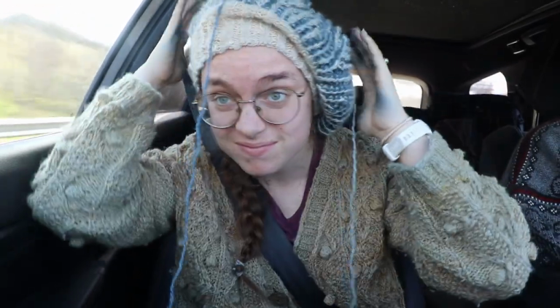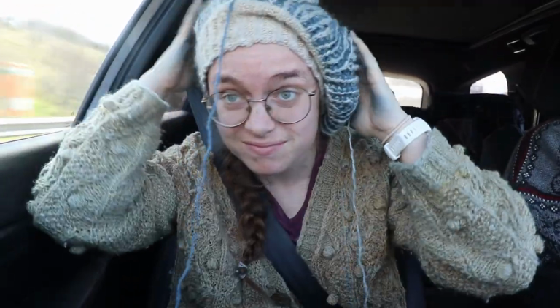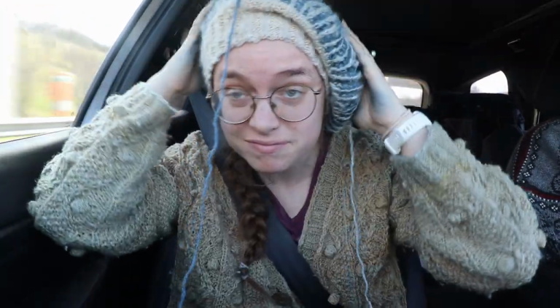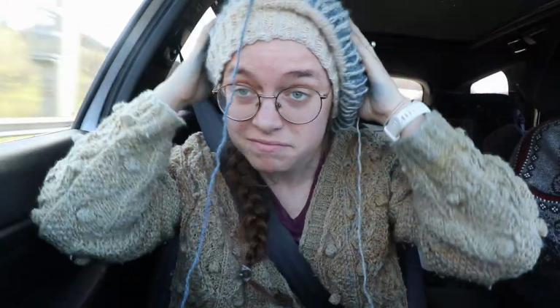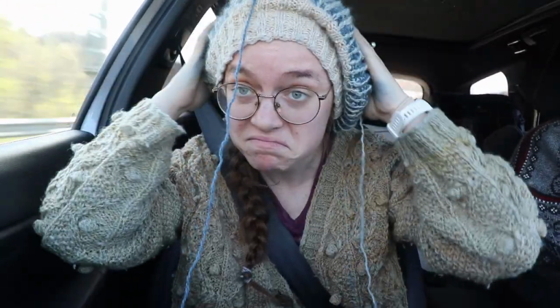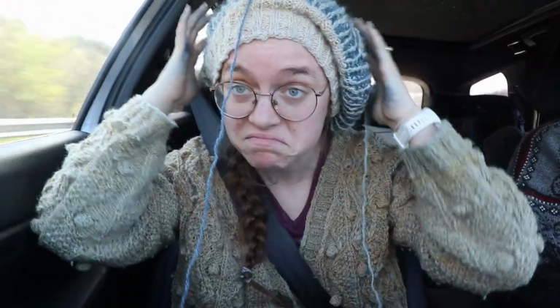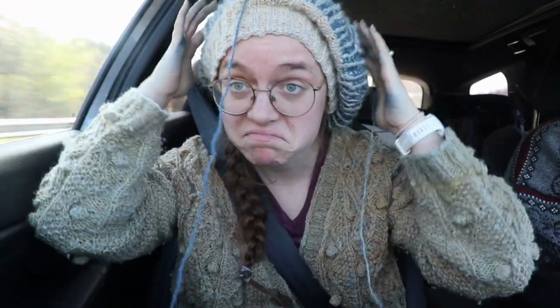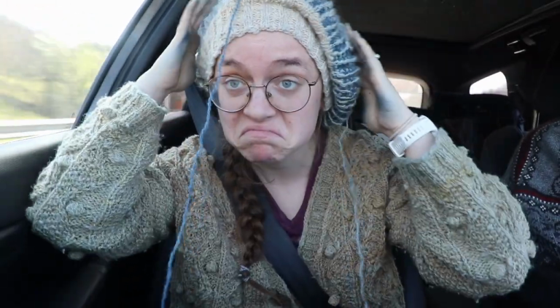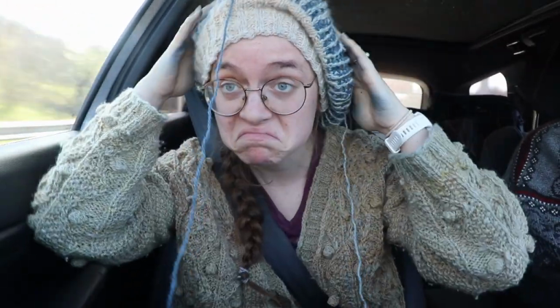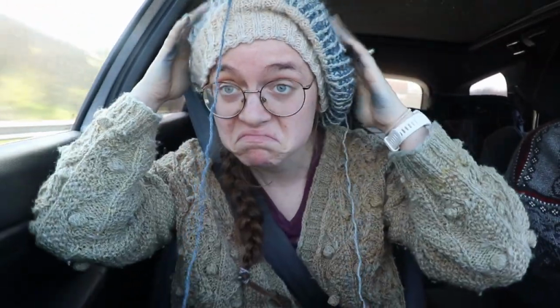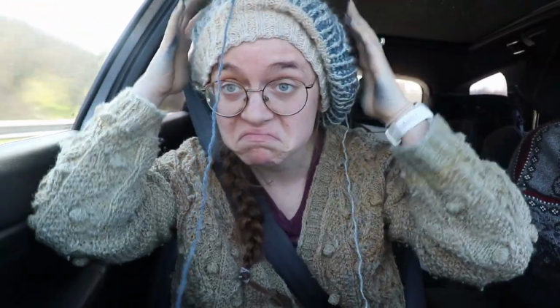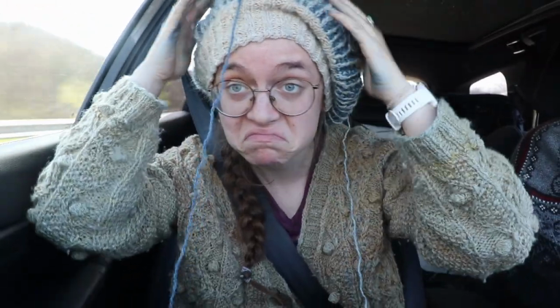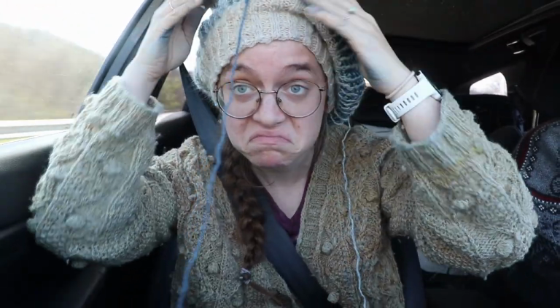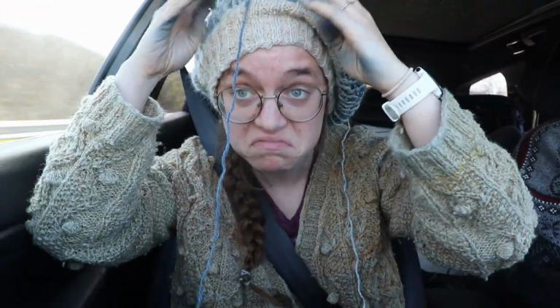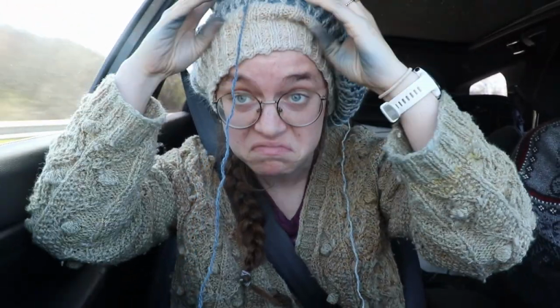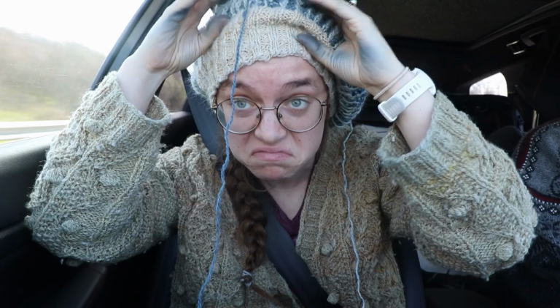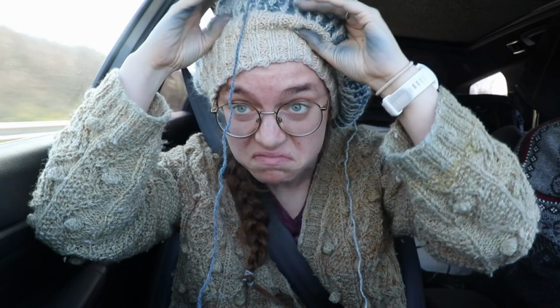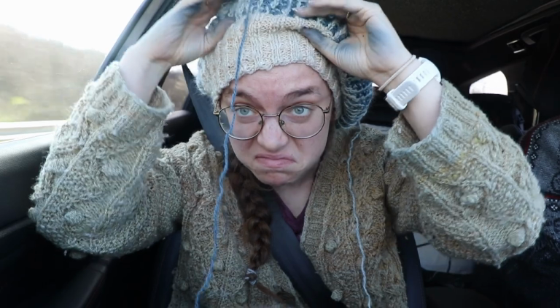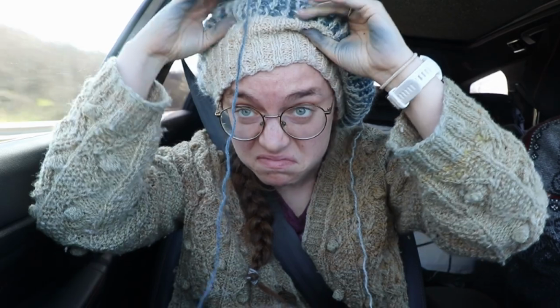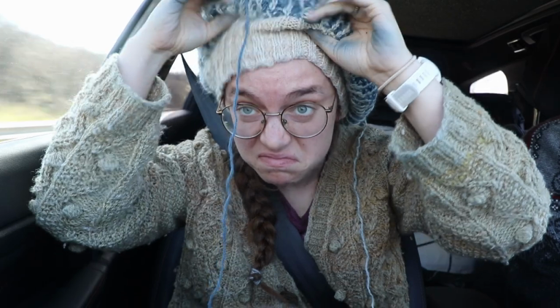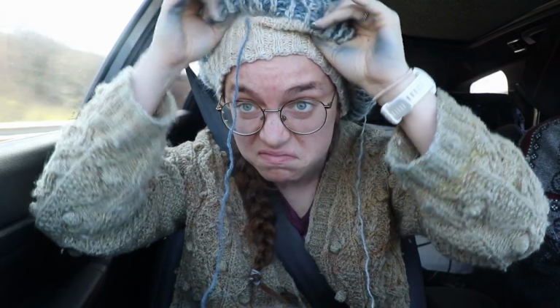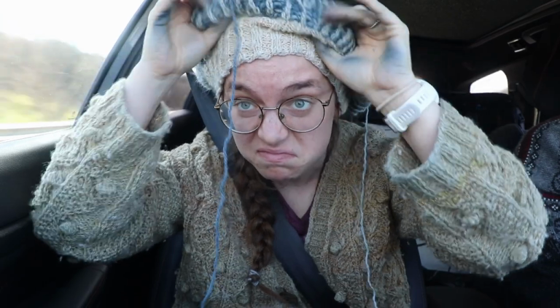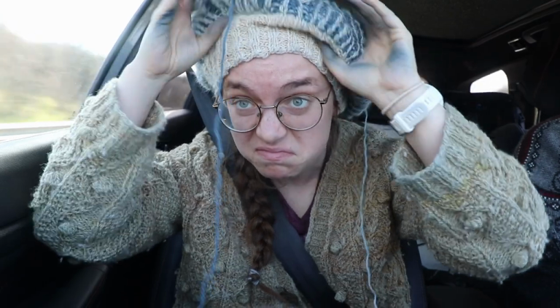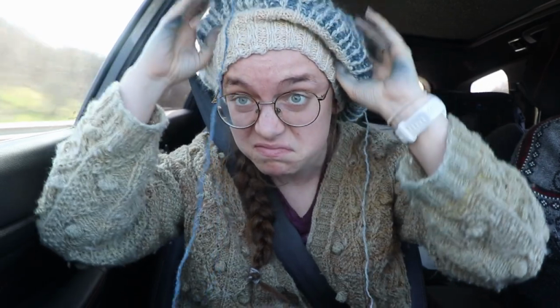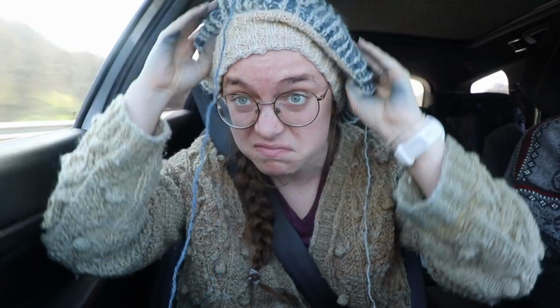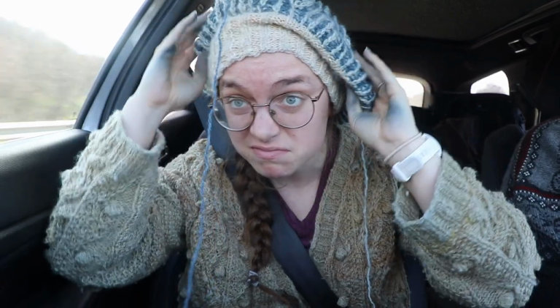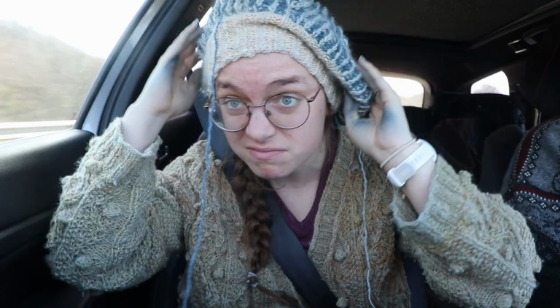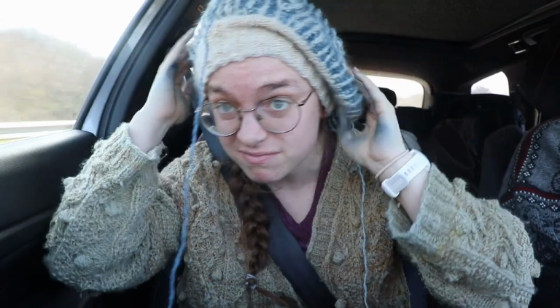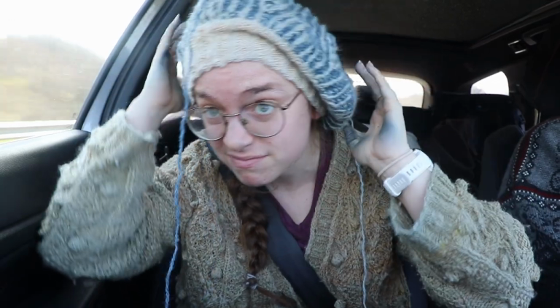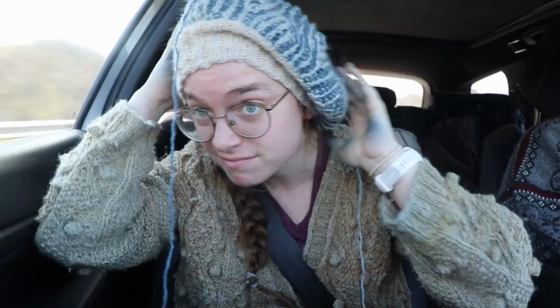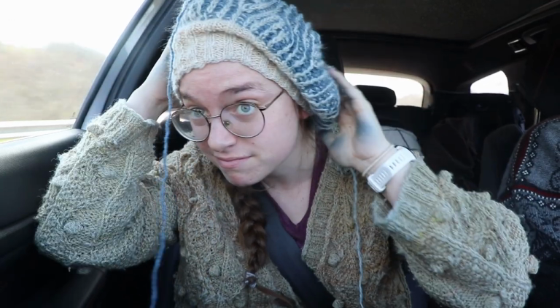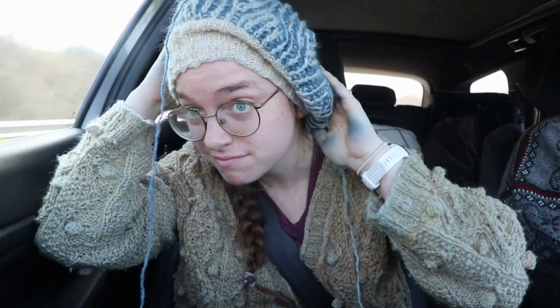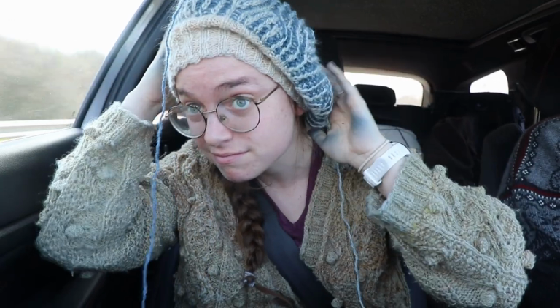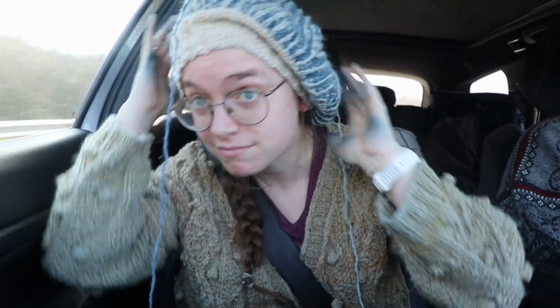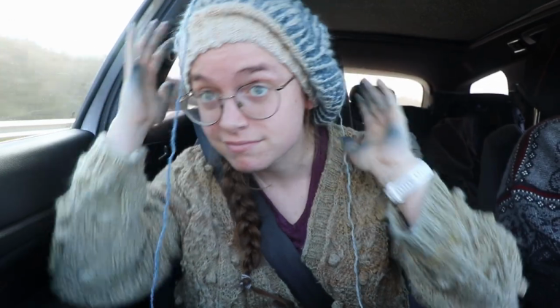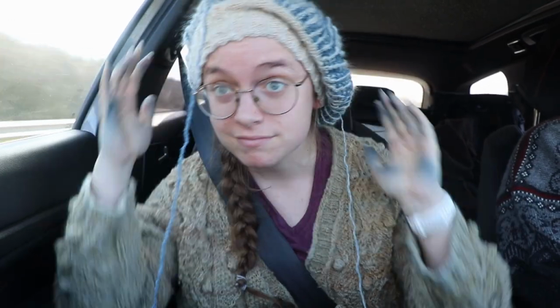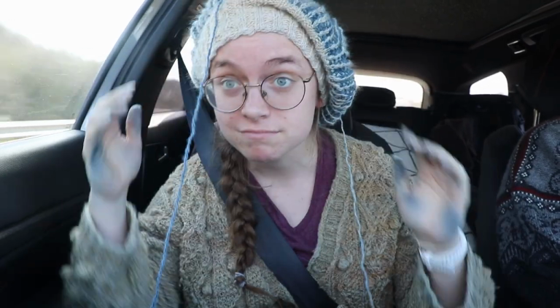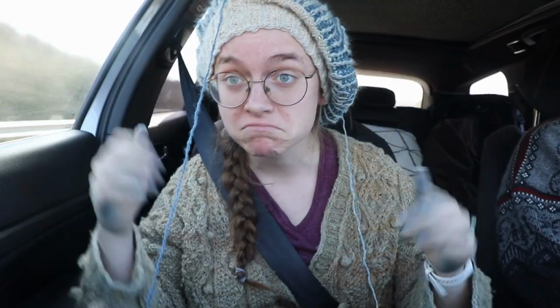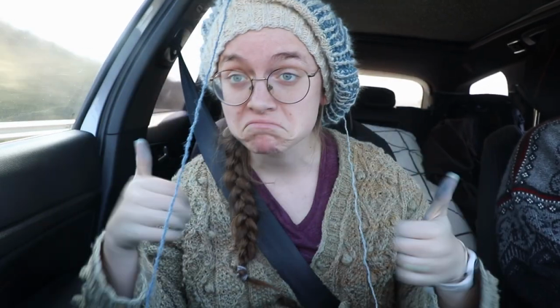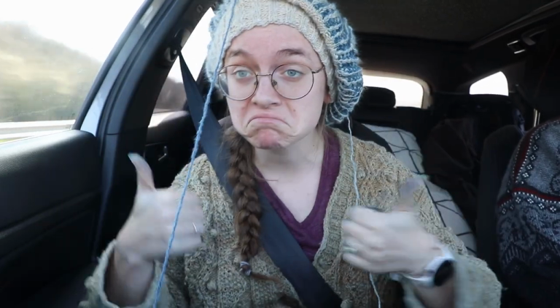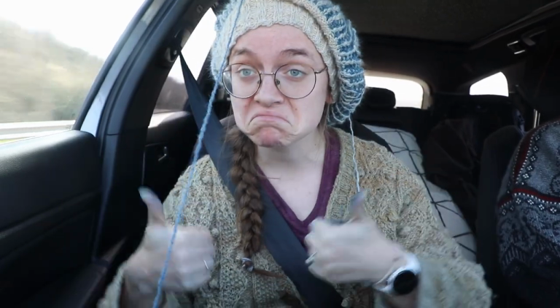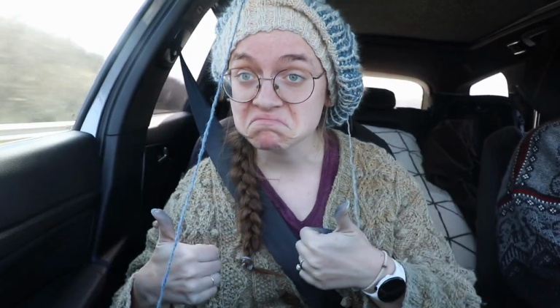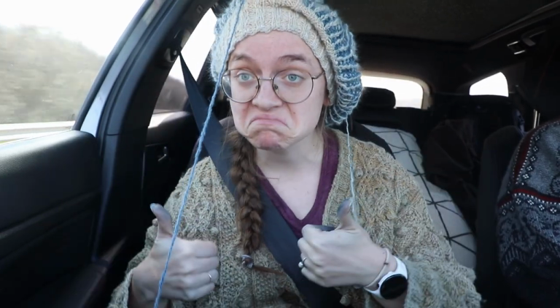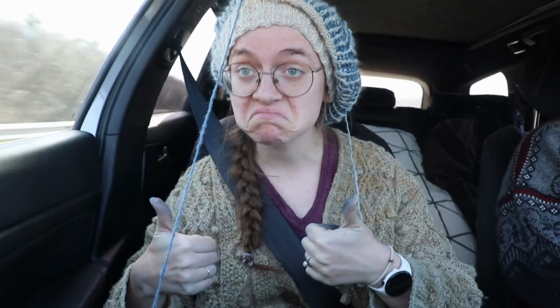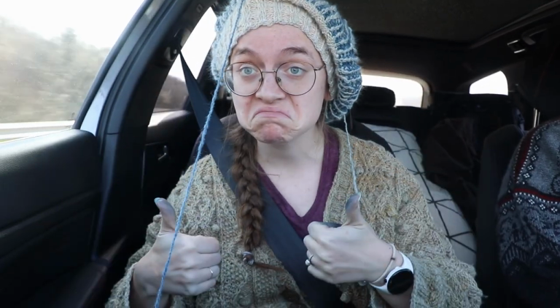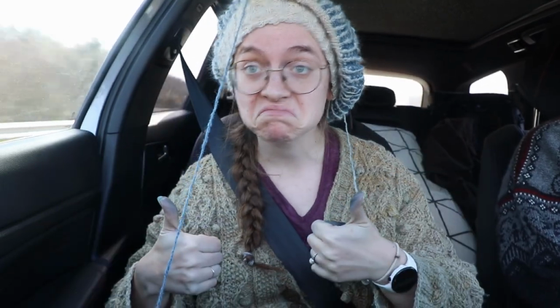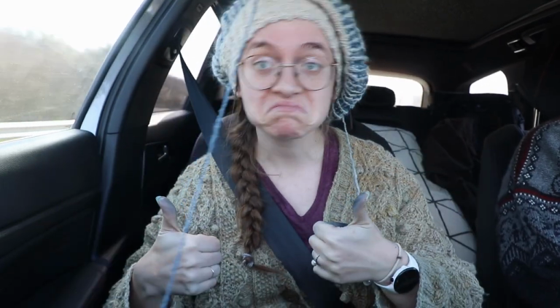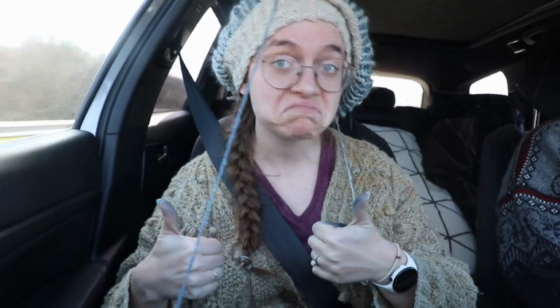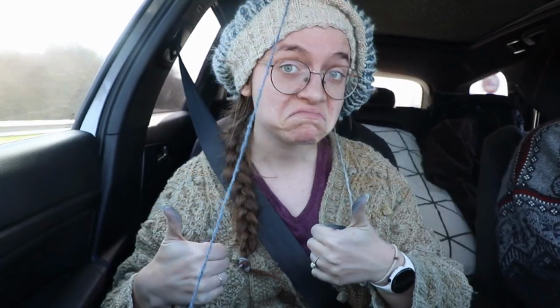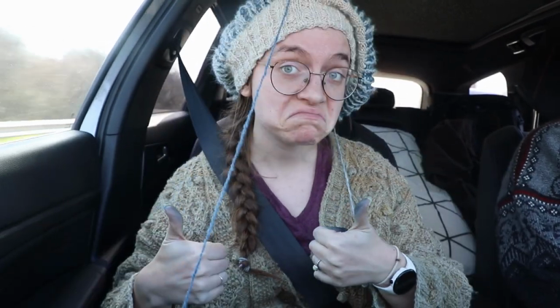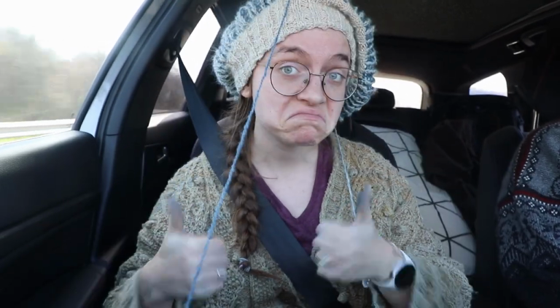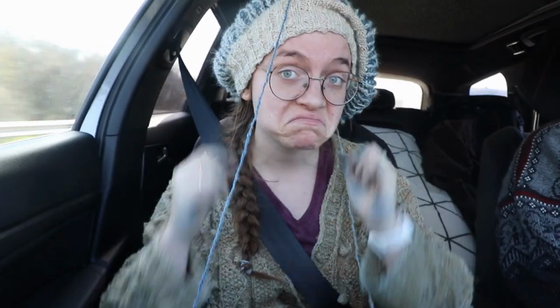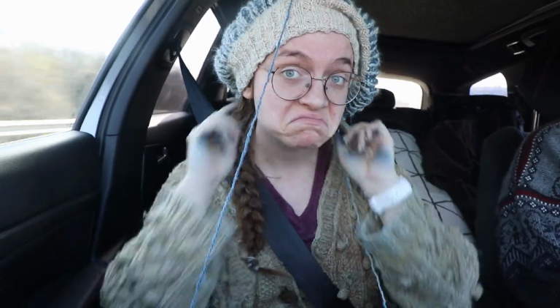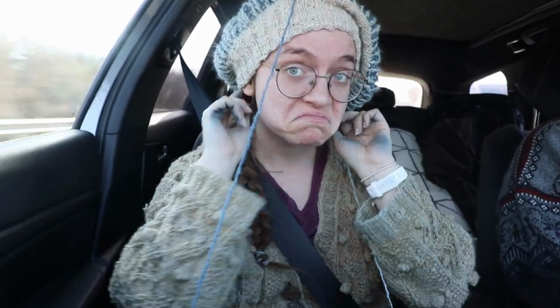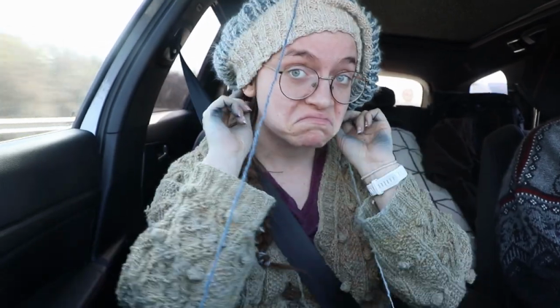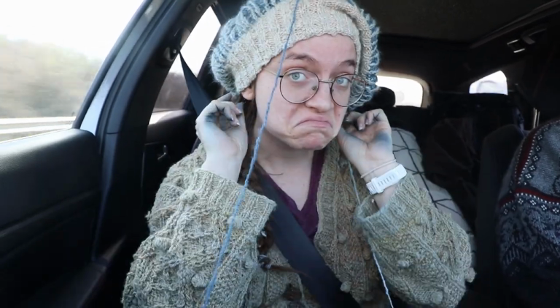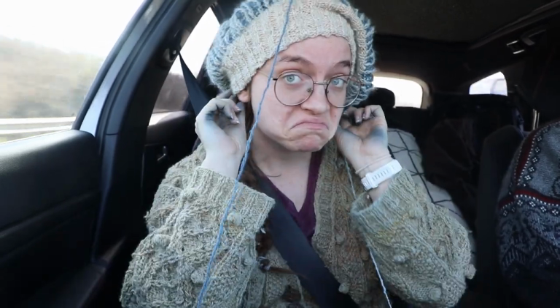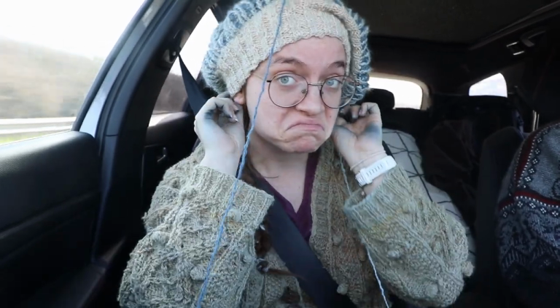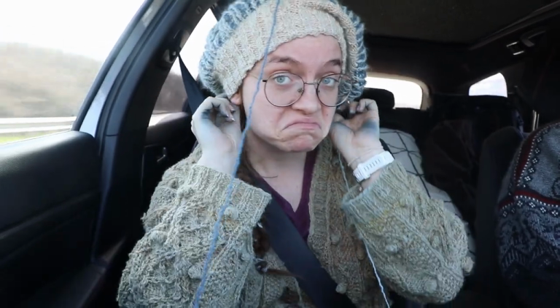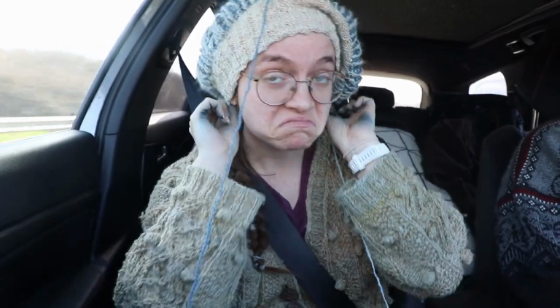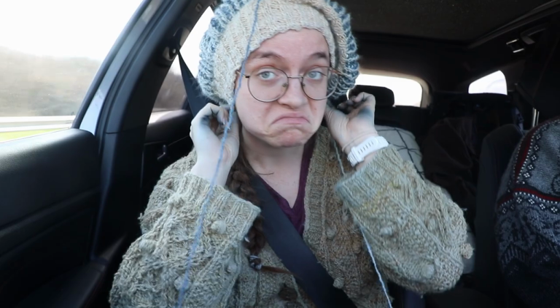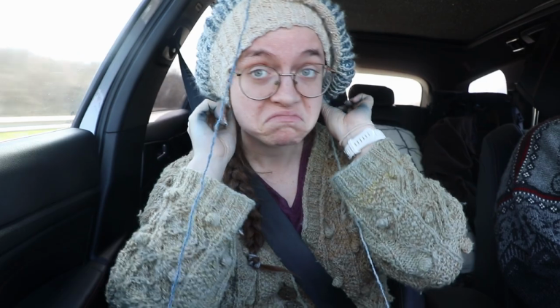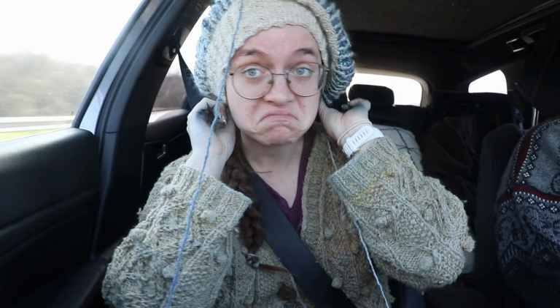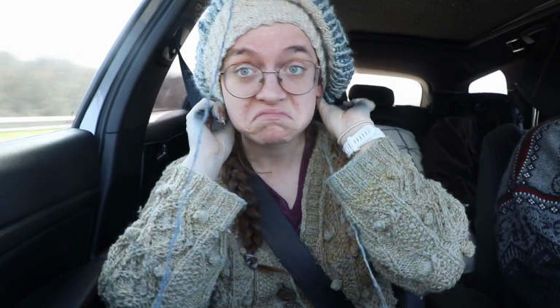So listen up, here's the story about a little girl who lives in a blue world.